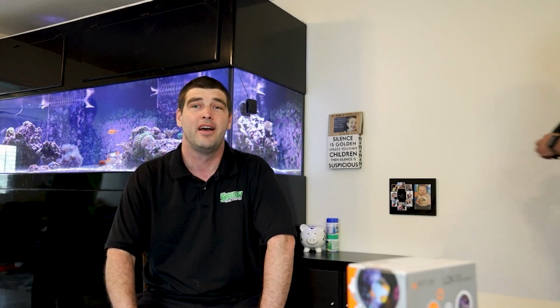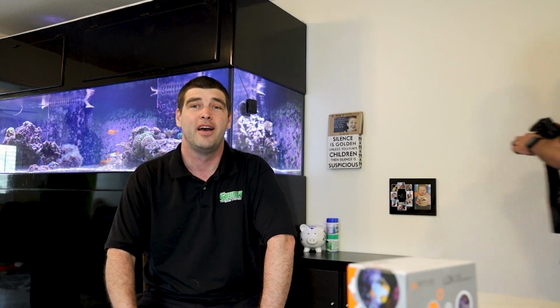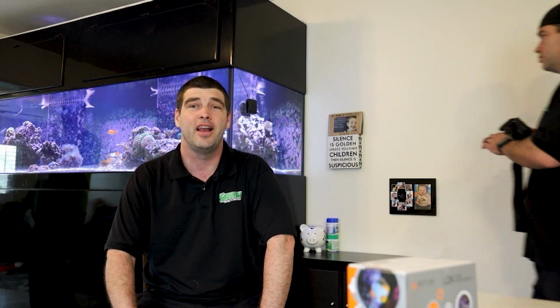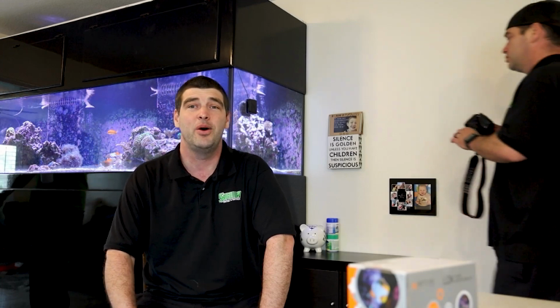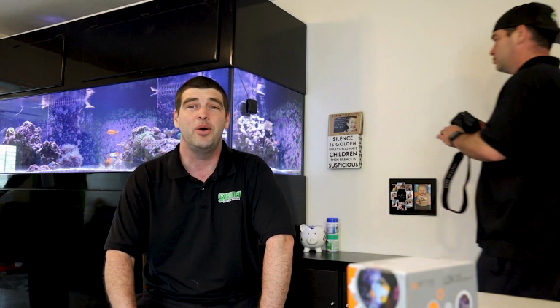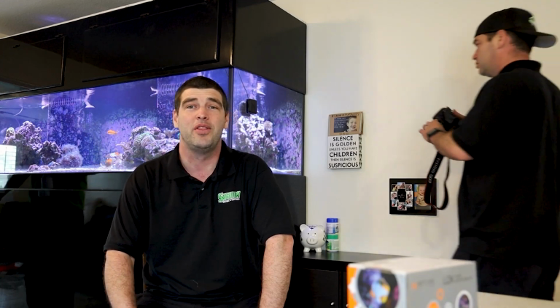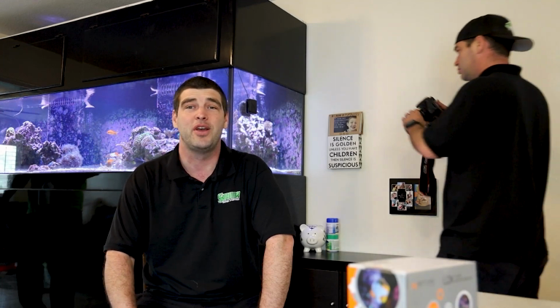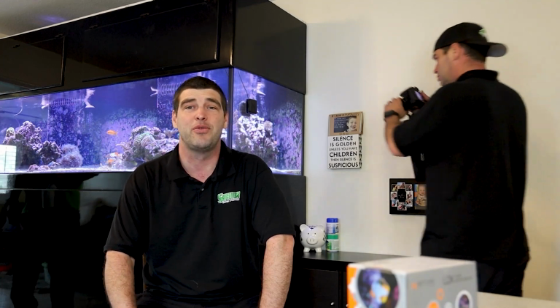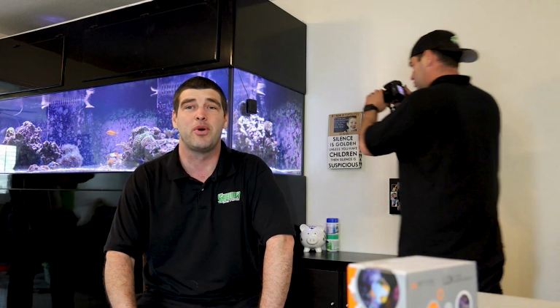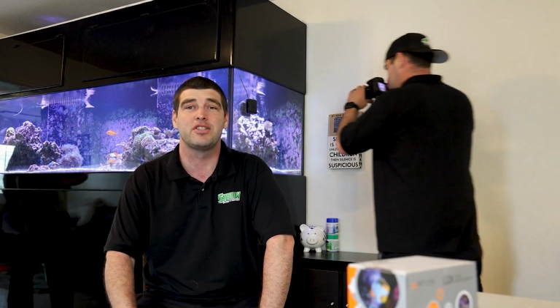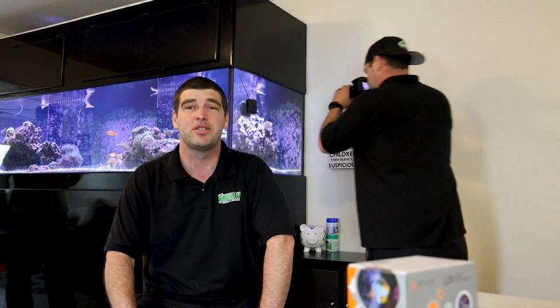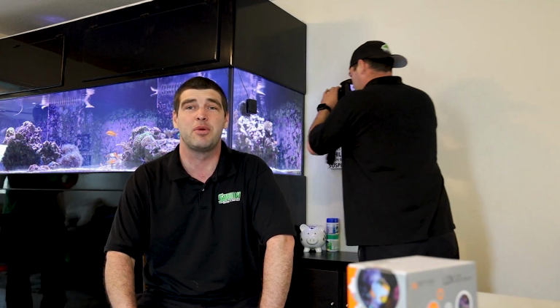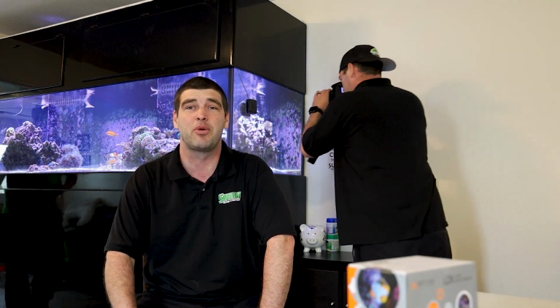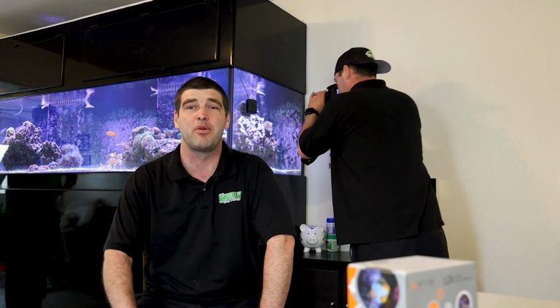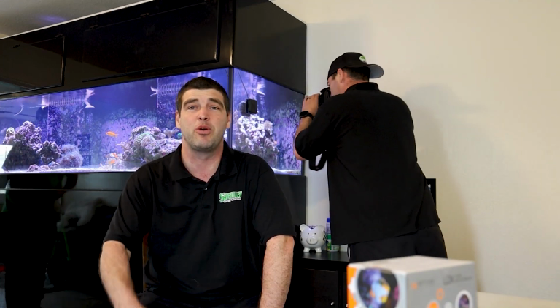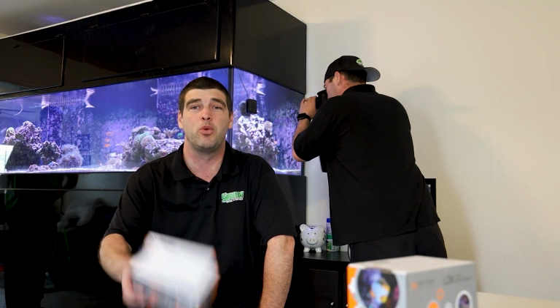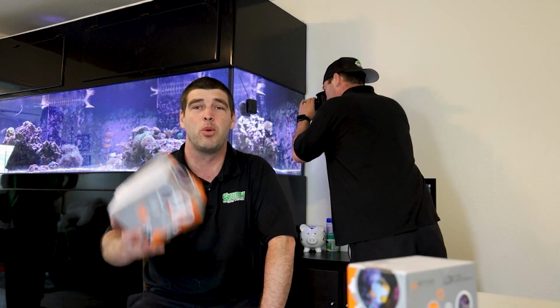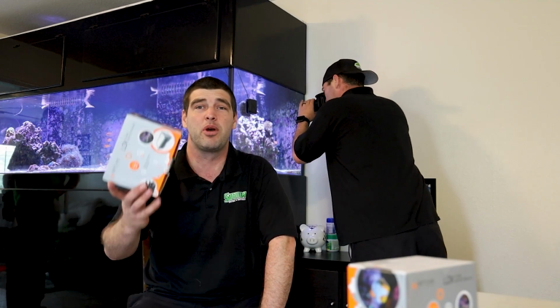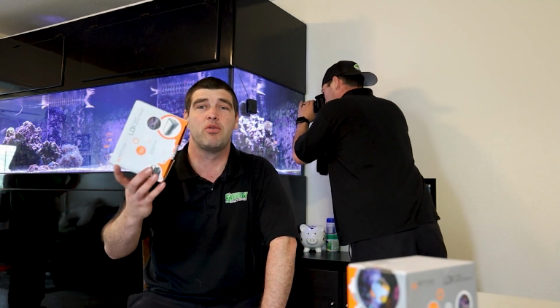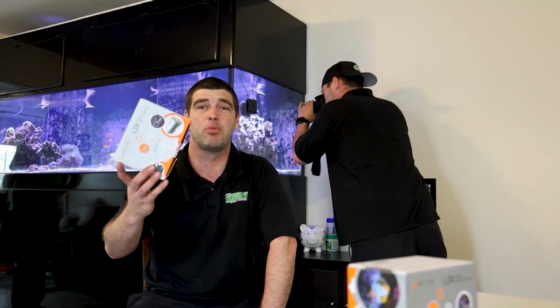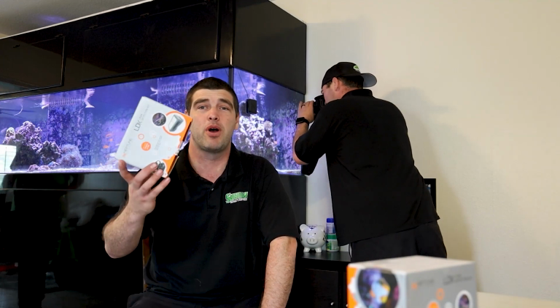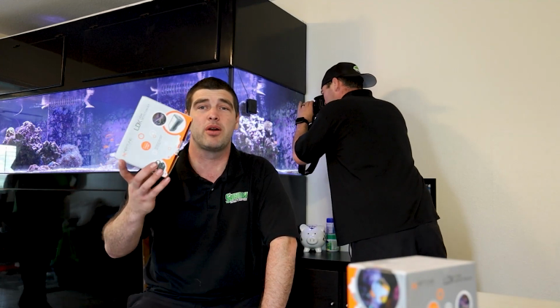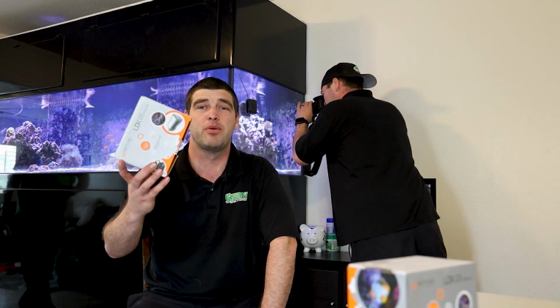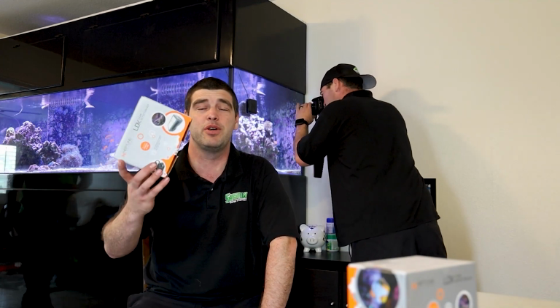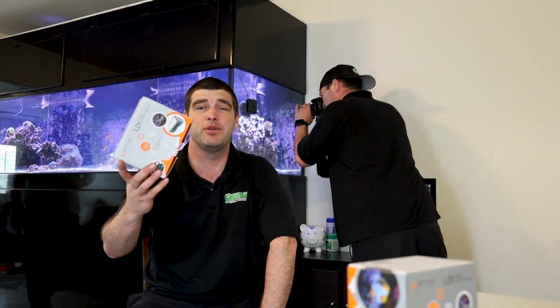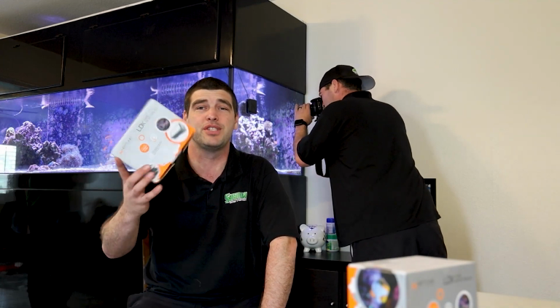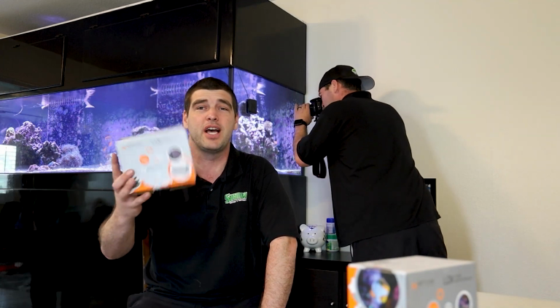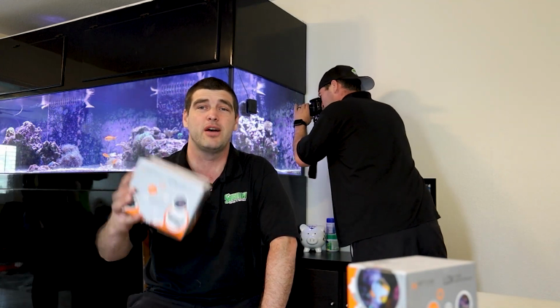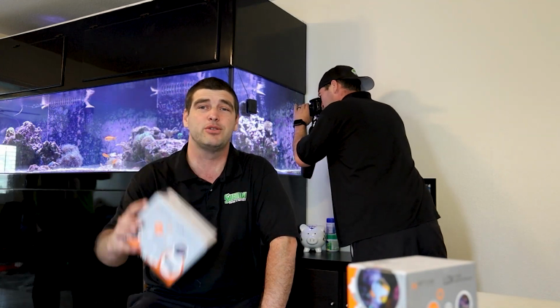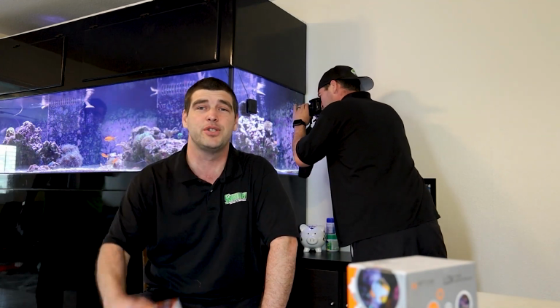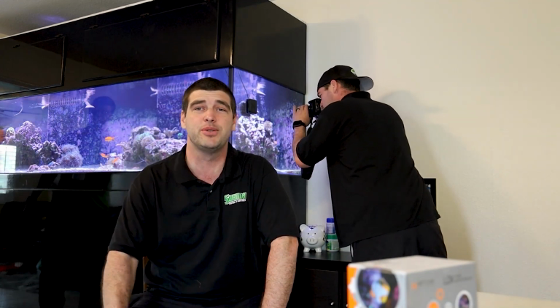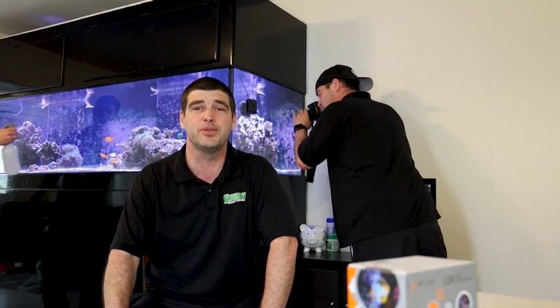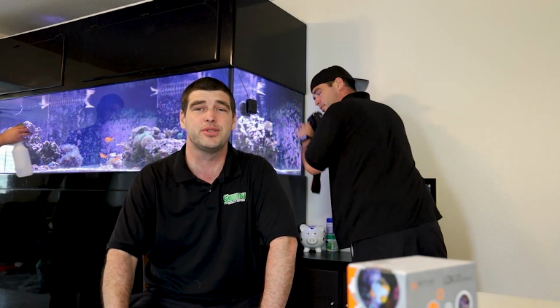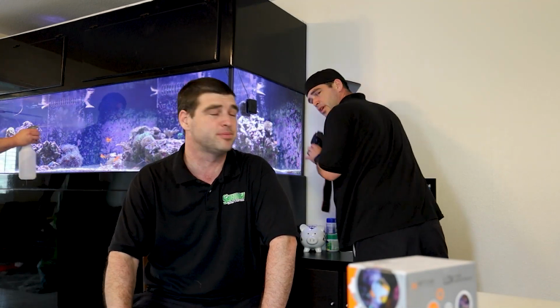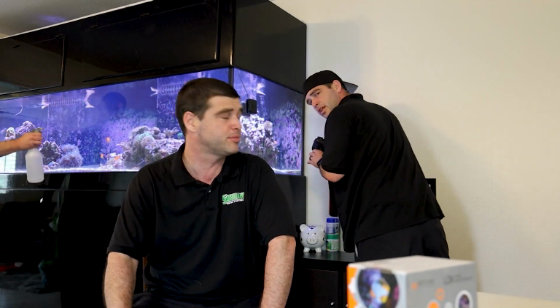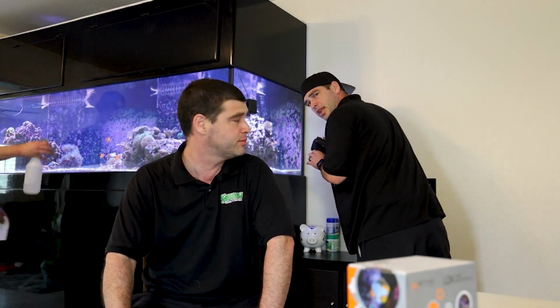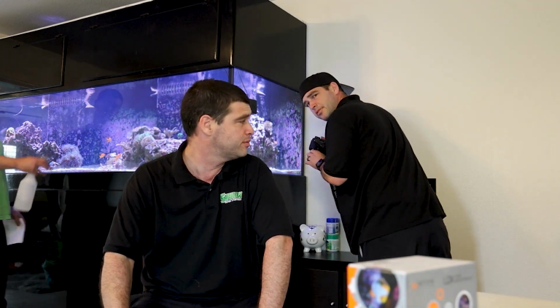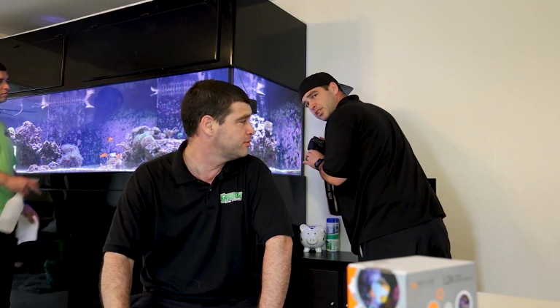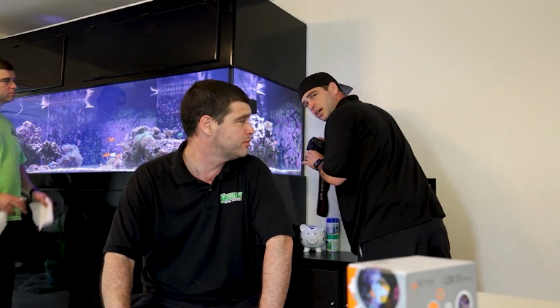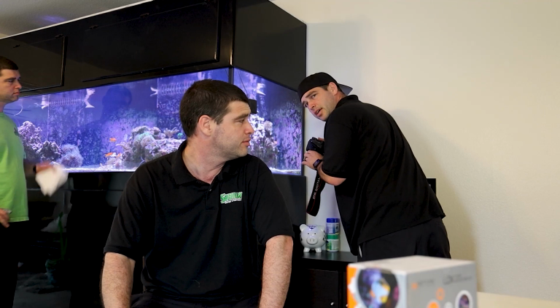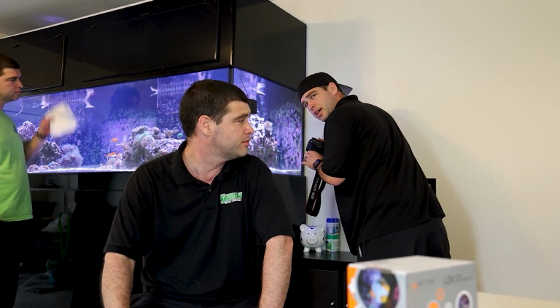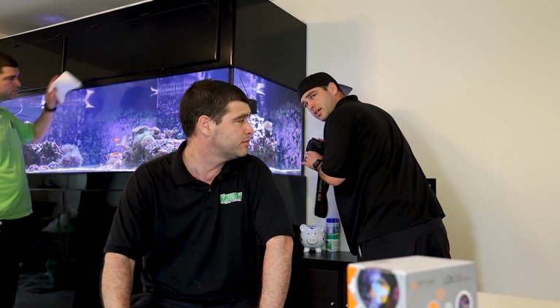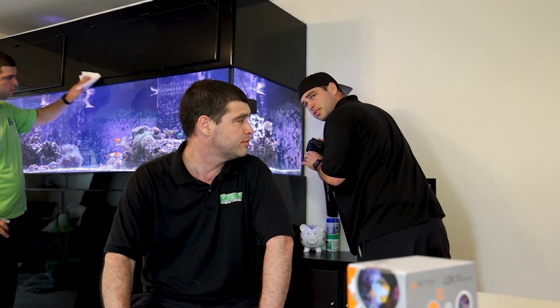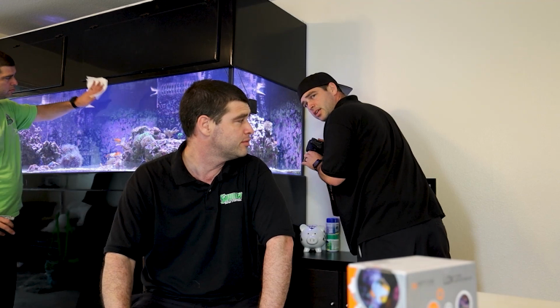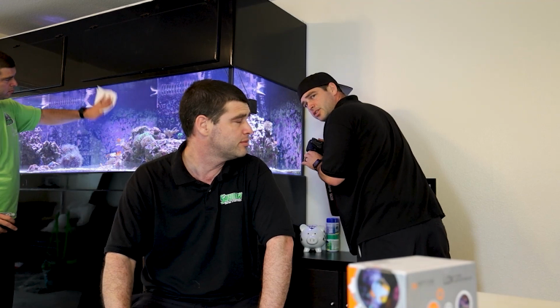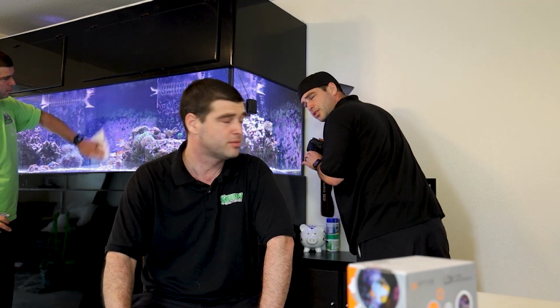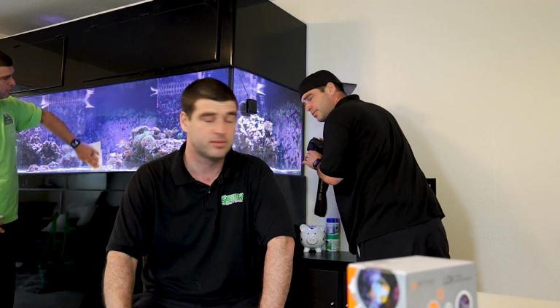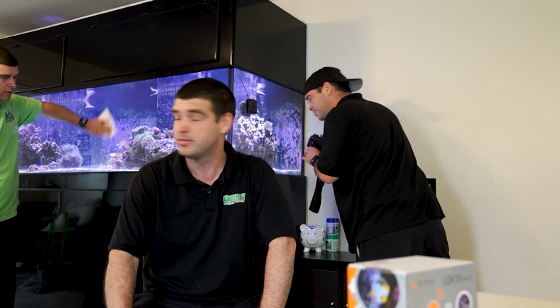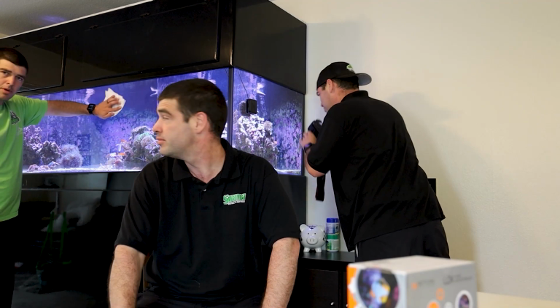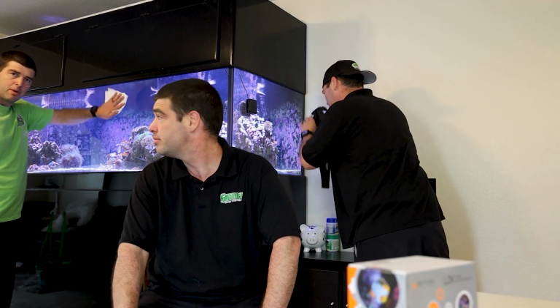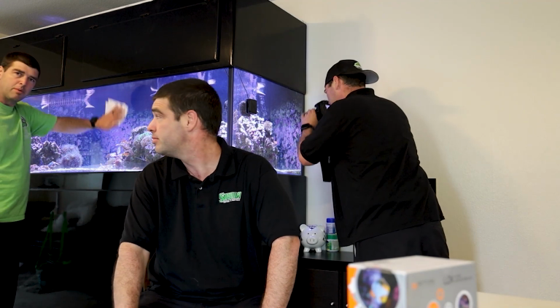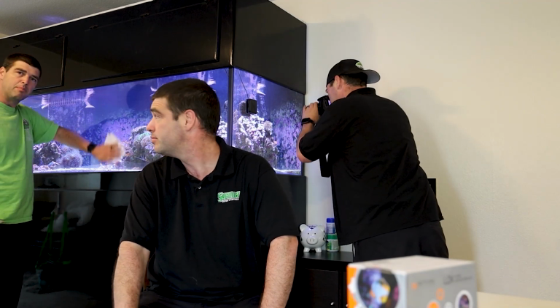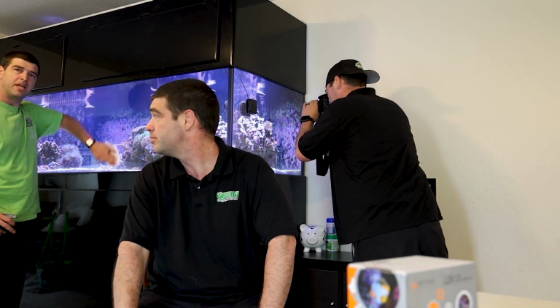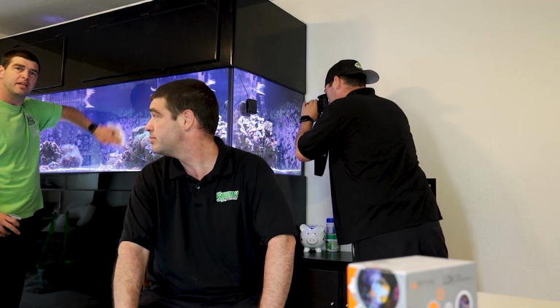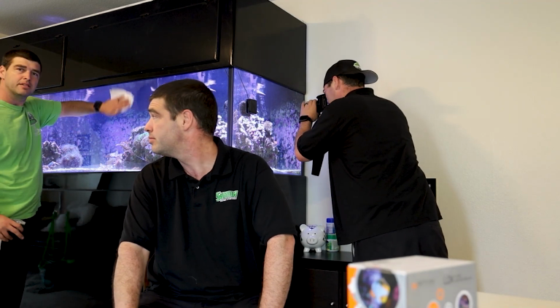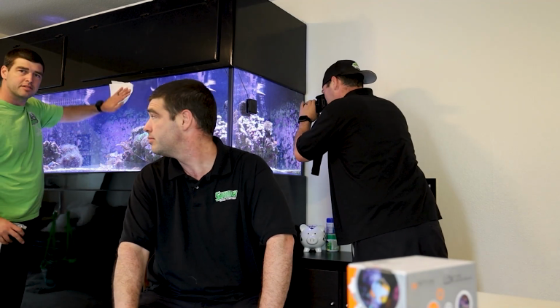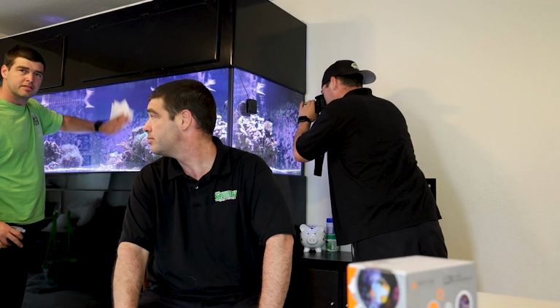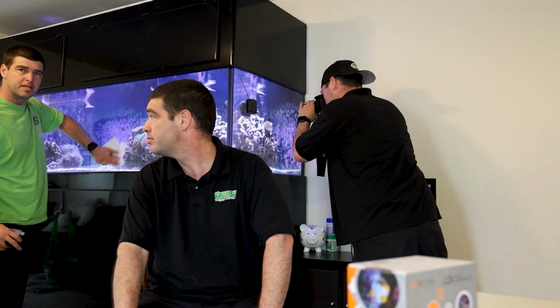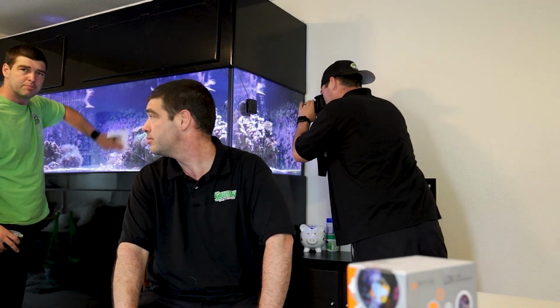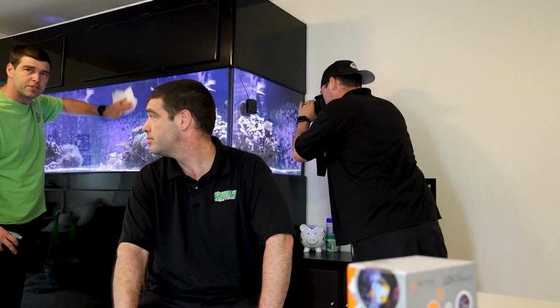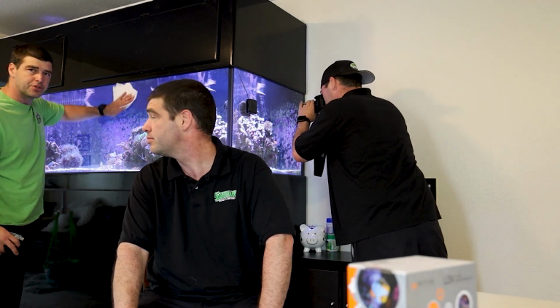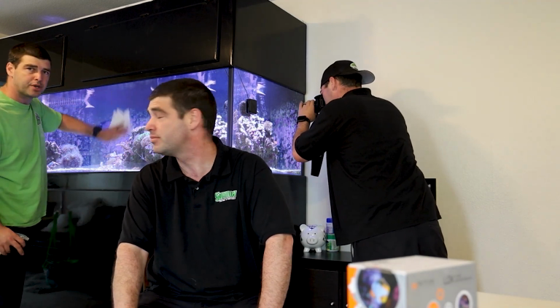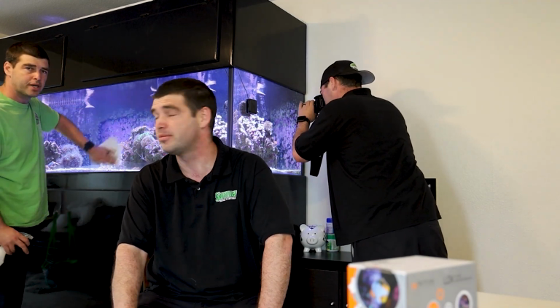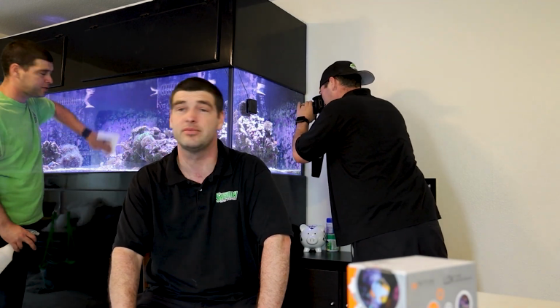Hello and thank you for watching Subinner Reefing, where we go over product reviews and how-to guides for livestock care and selection, maintenance, and tips and tricks.